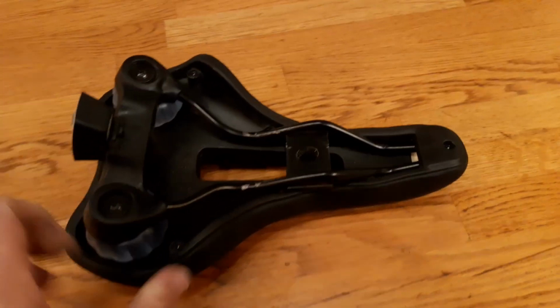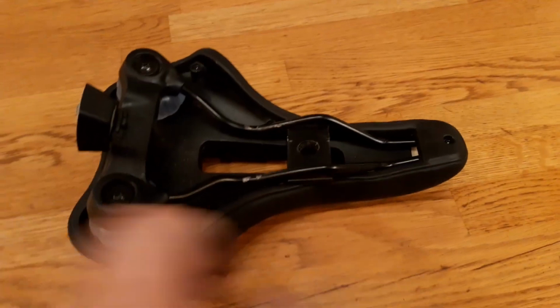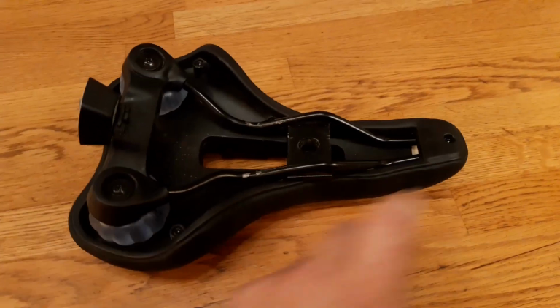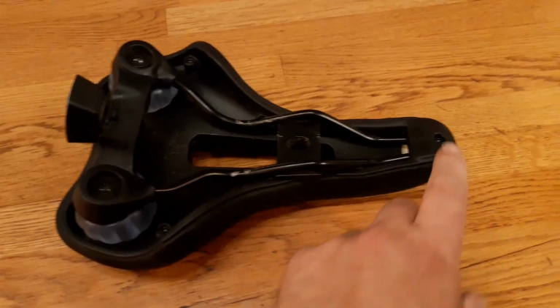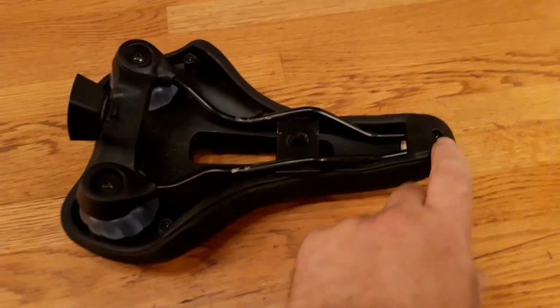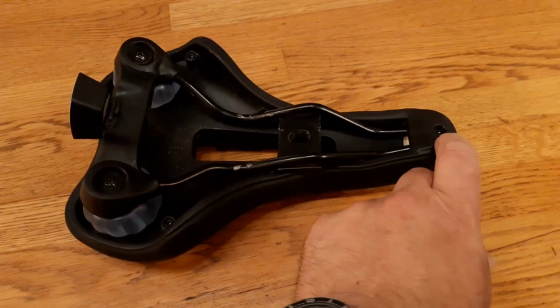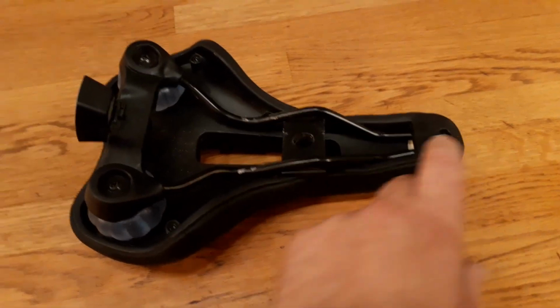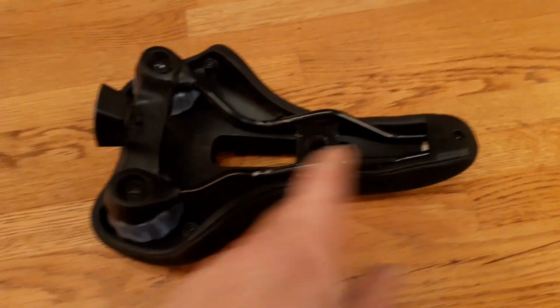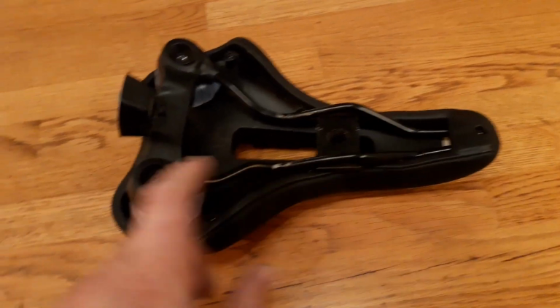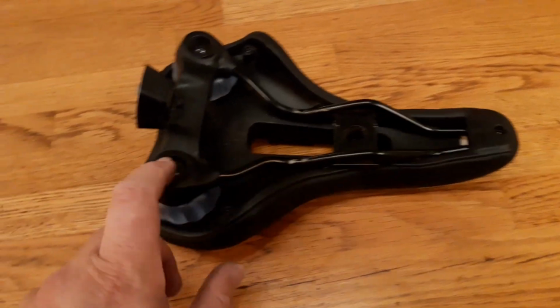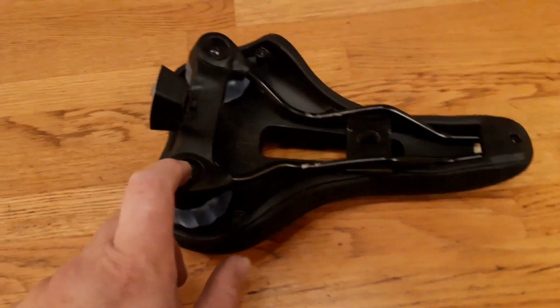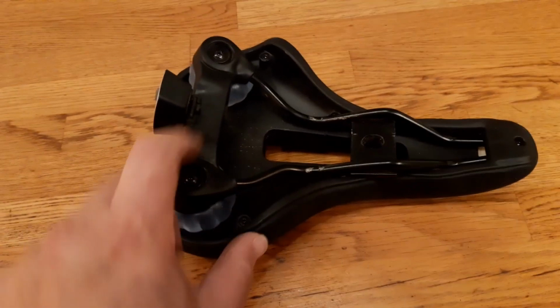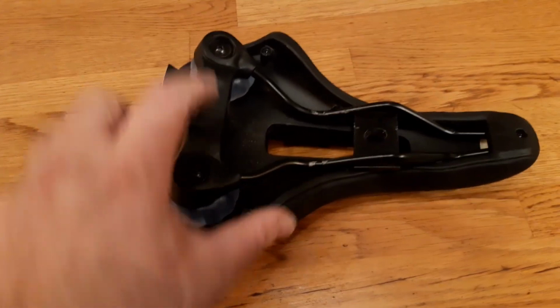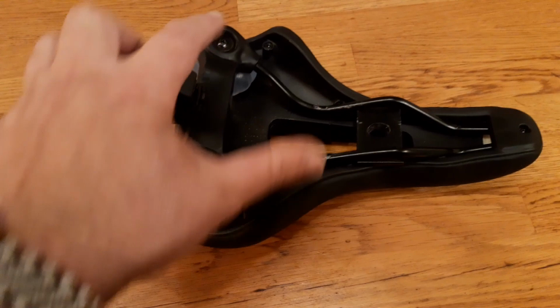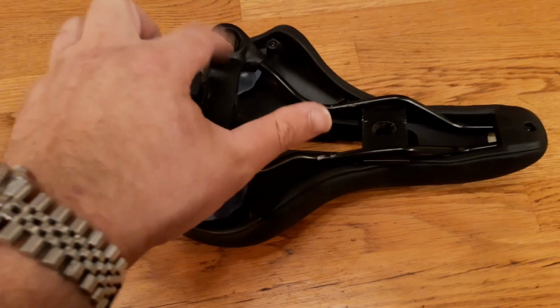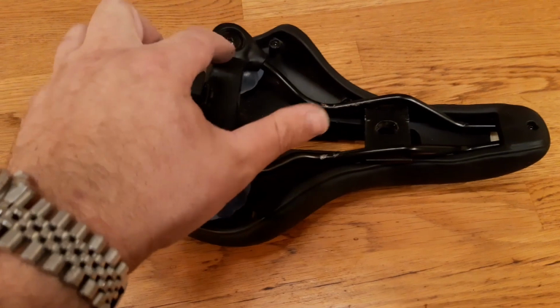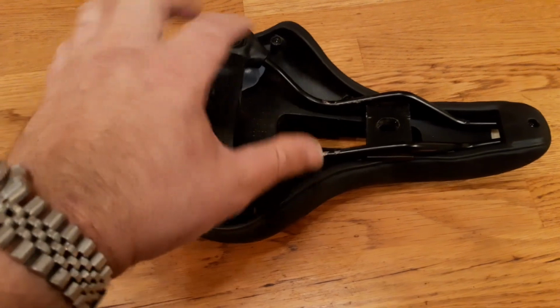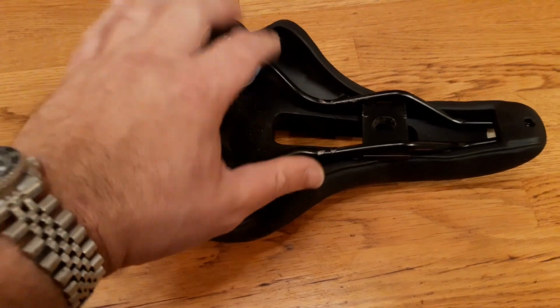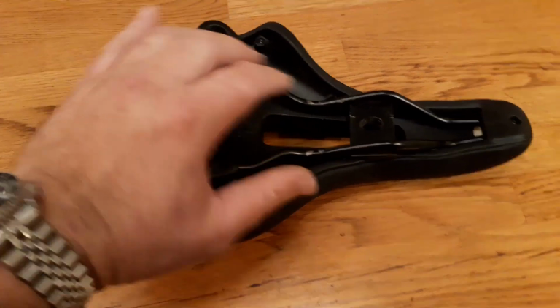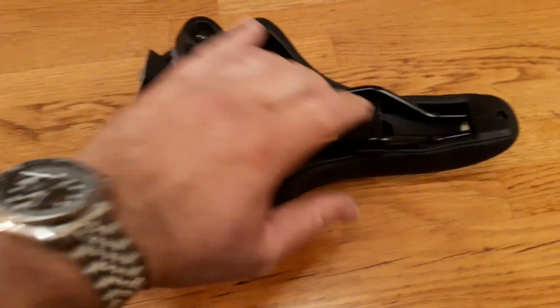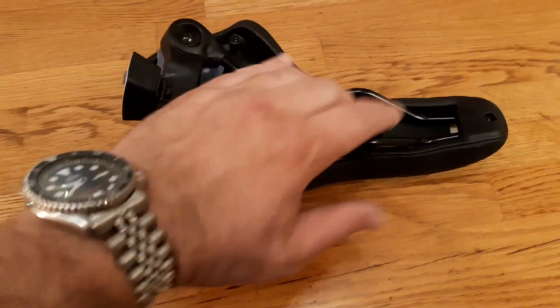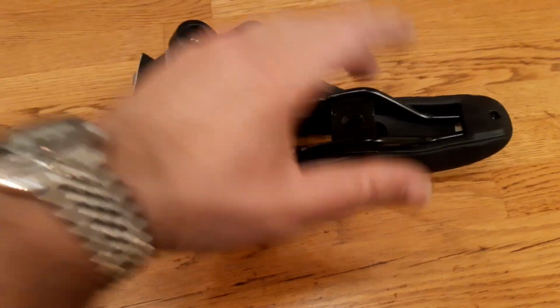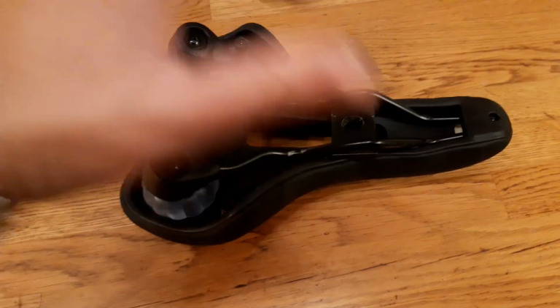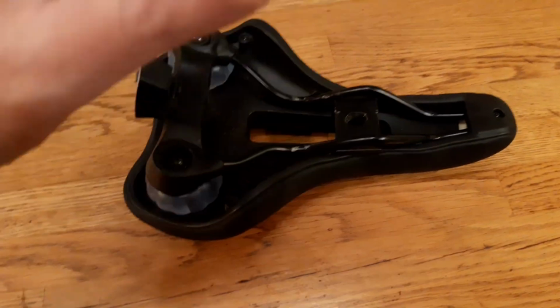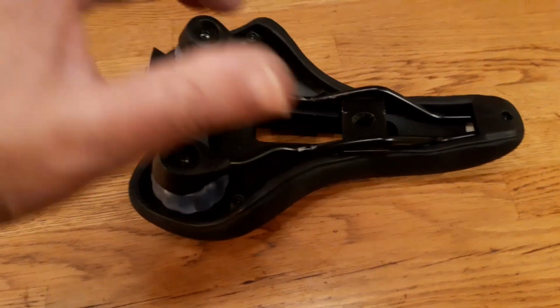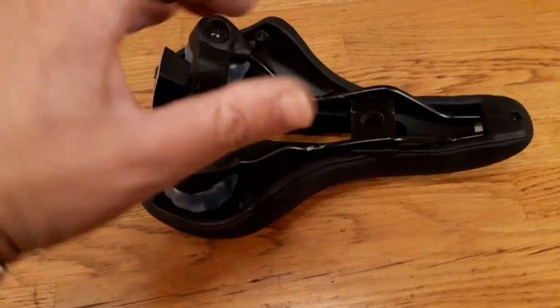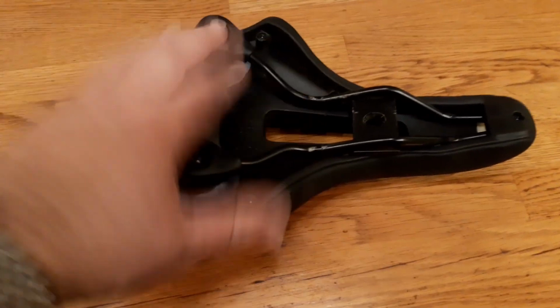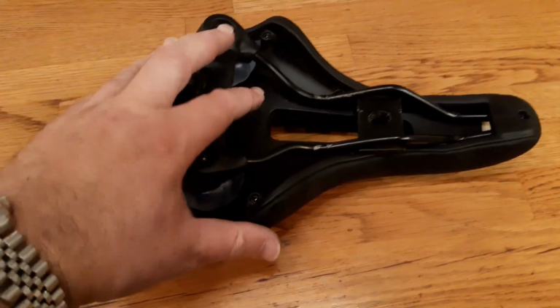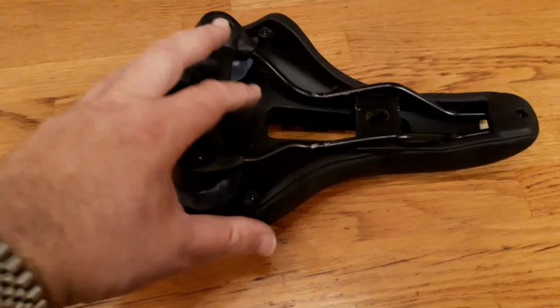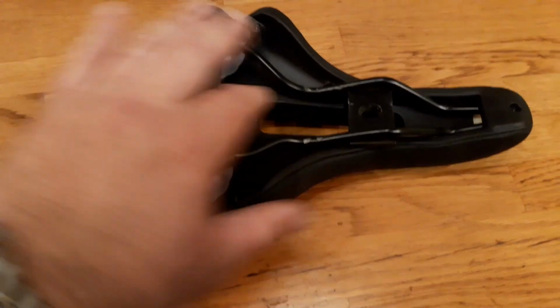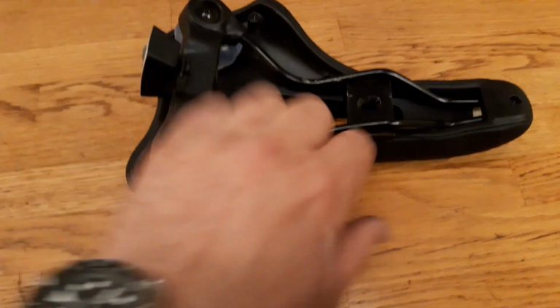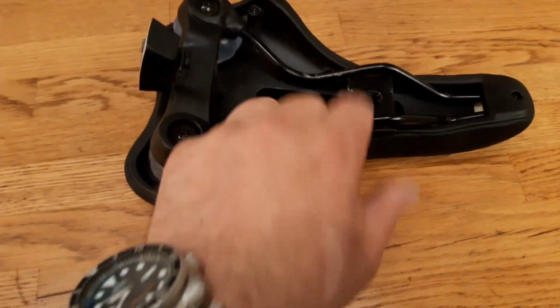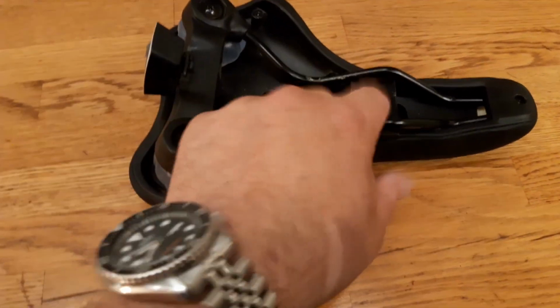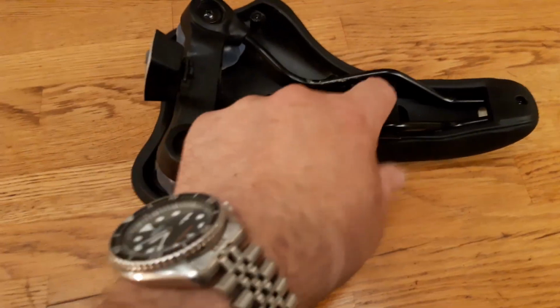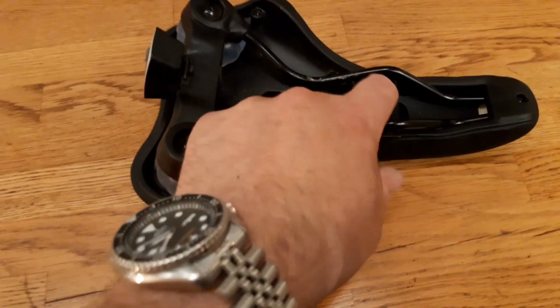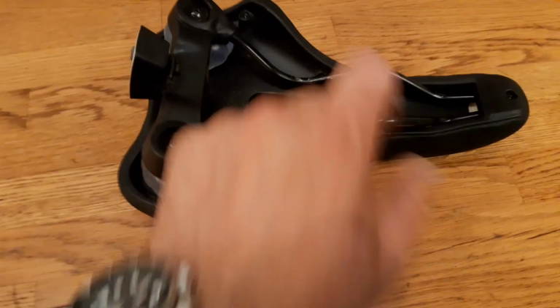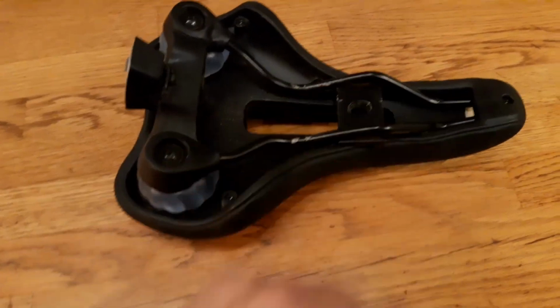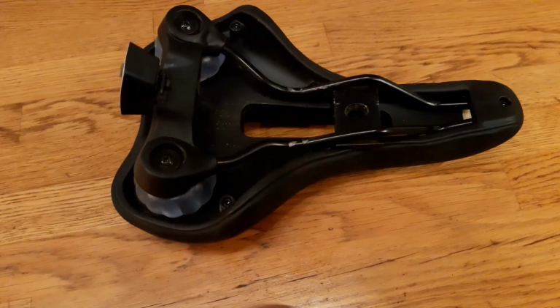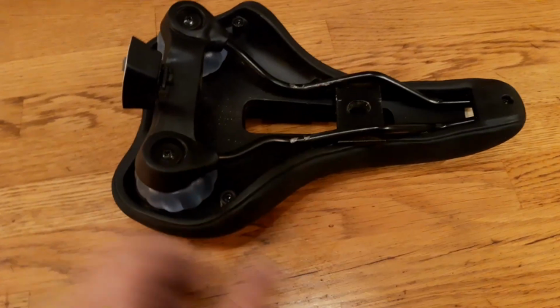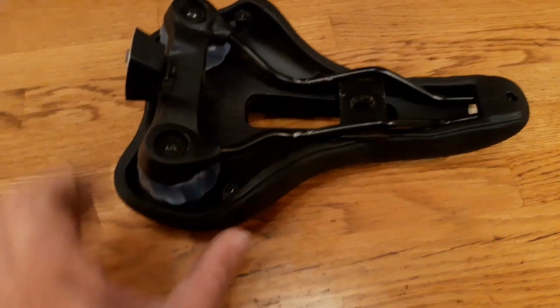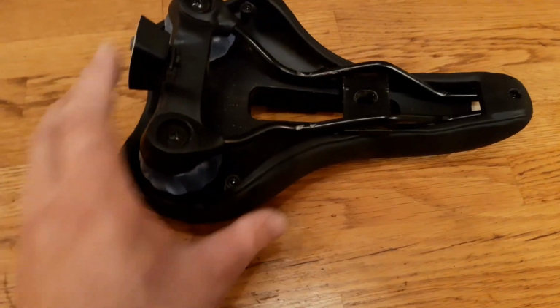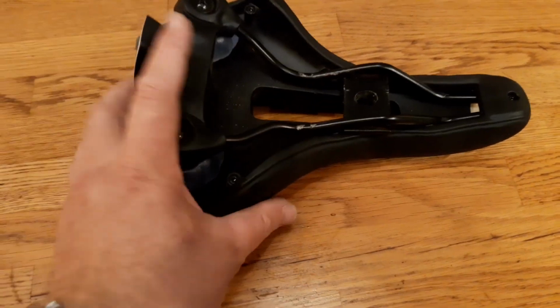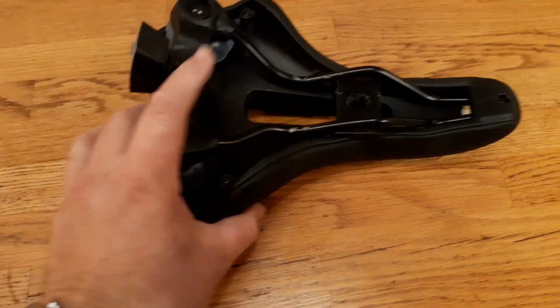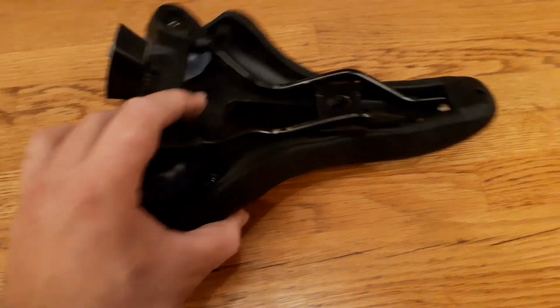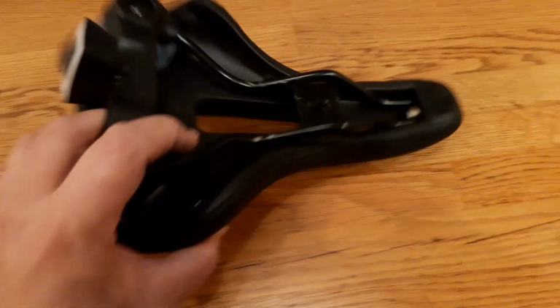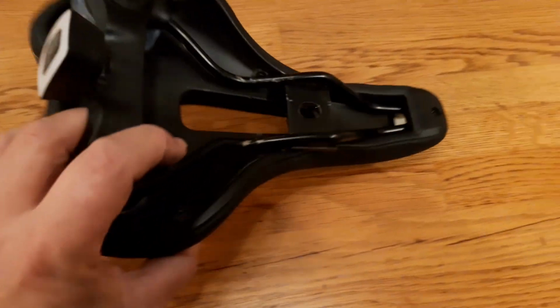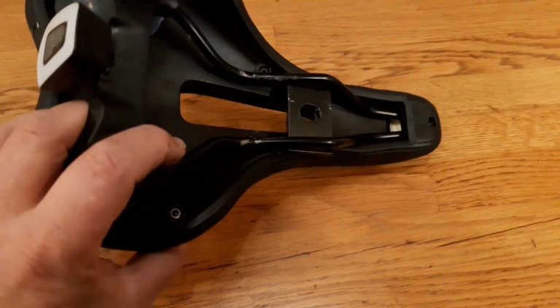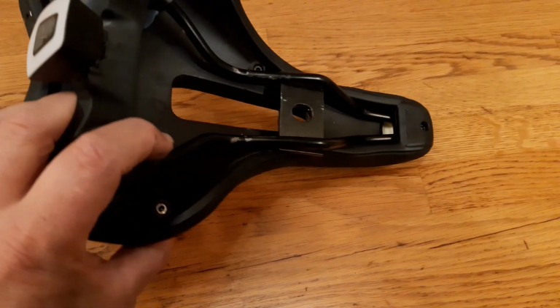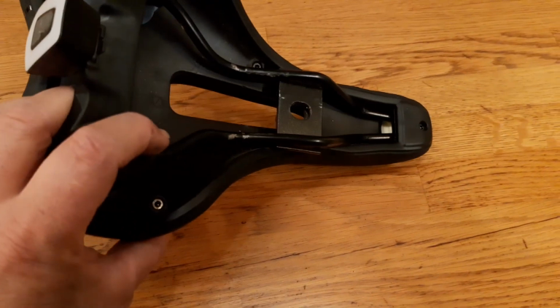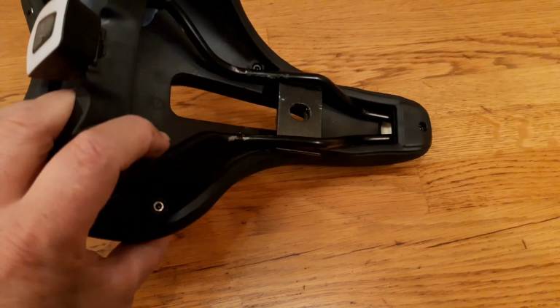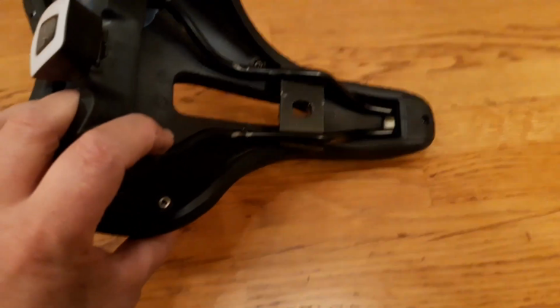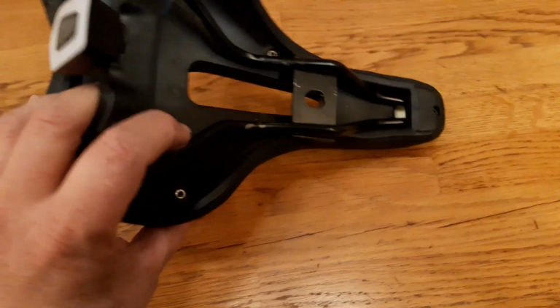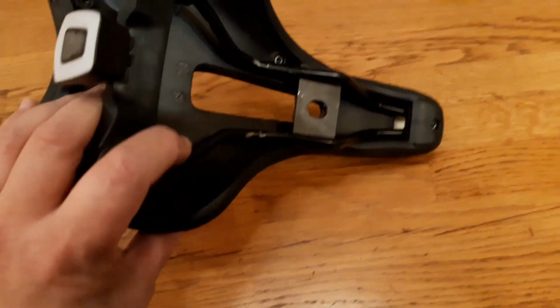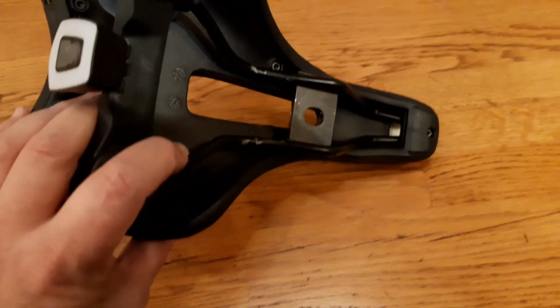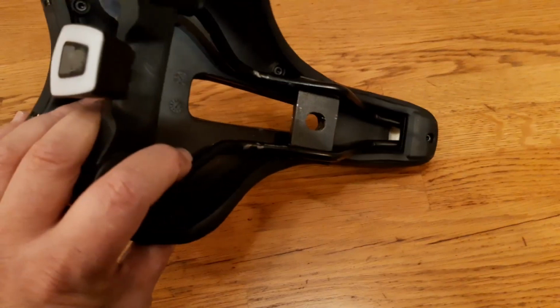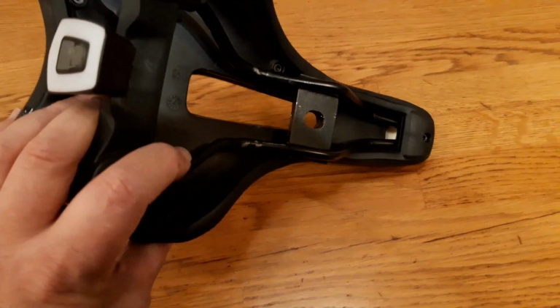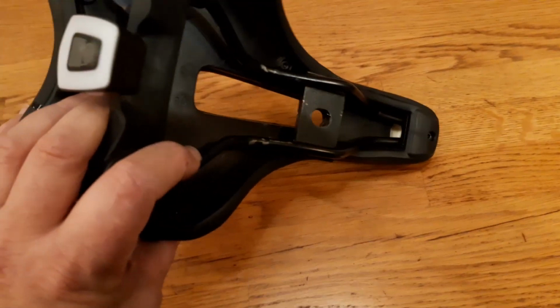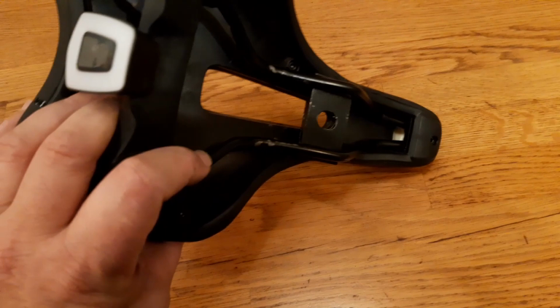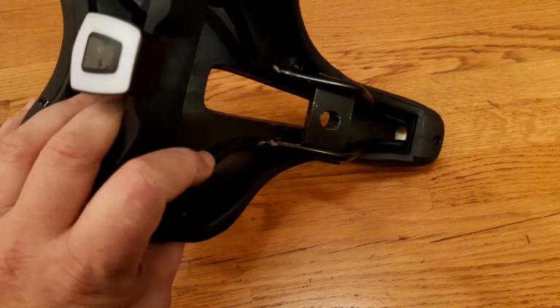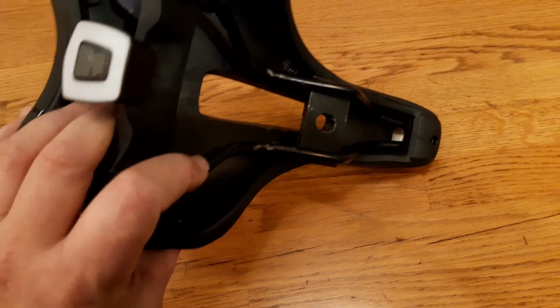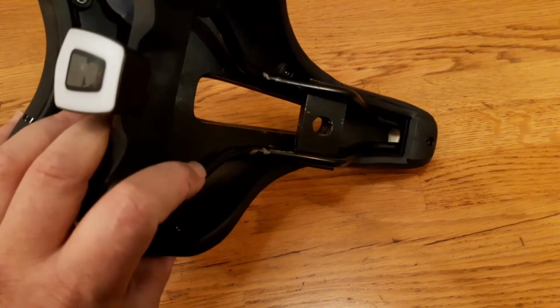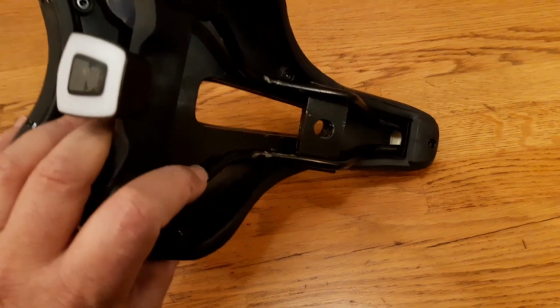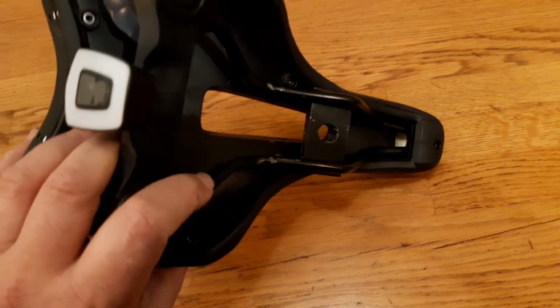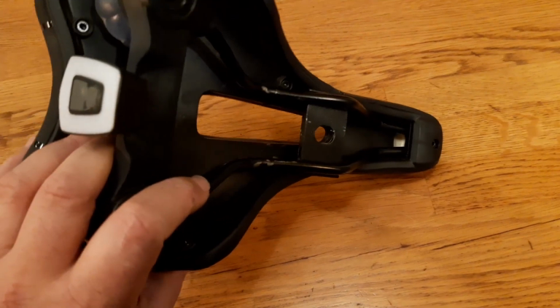I have to open this screw, this screw, and this screw, pull it out, and then pull this part out so I can reuse it on my new chair.